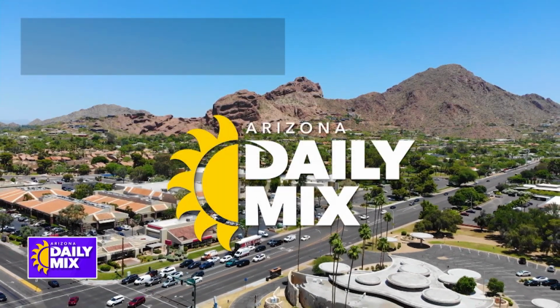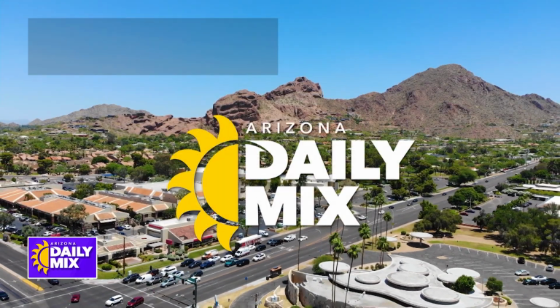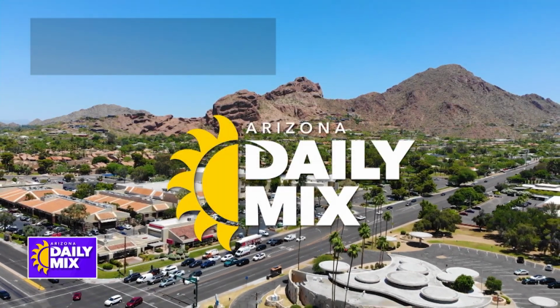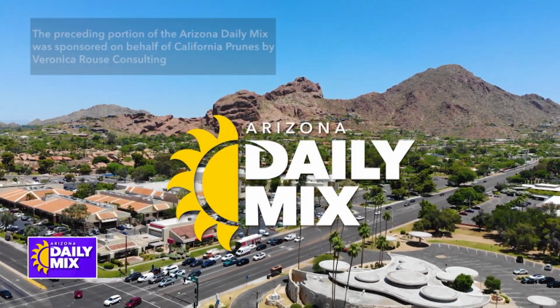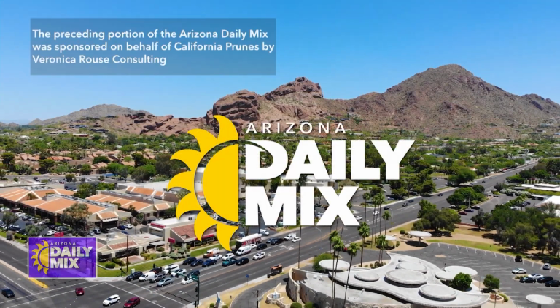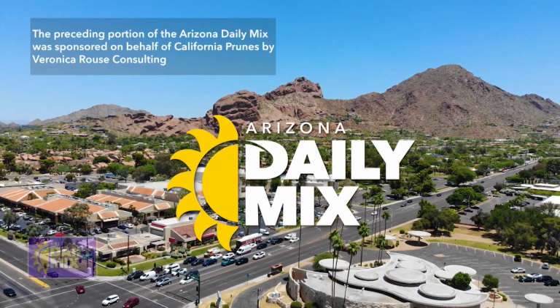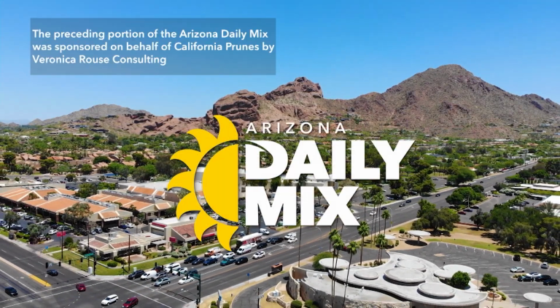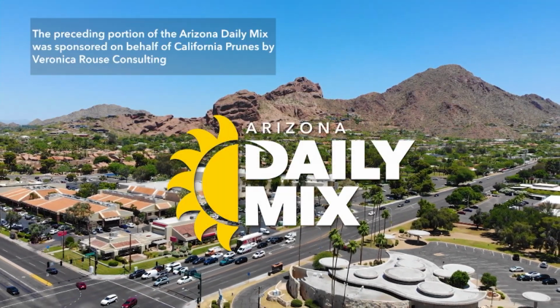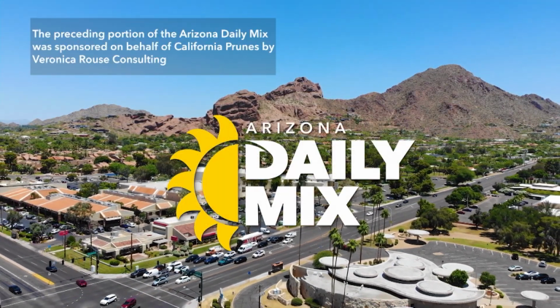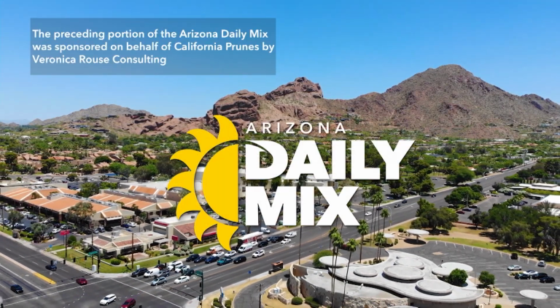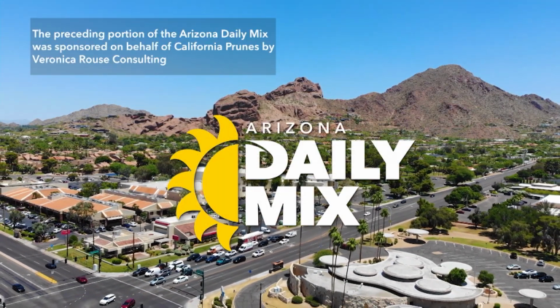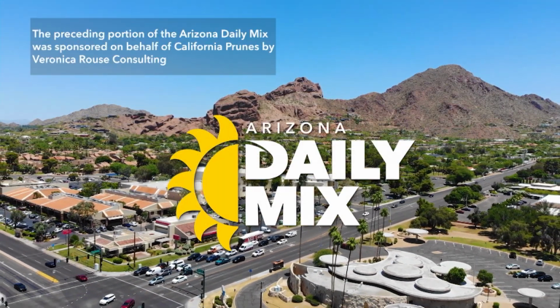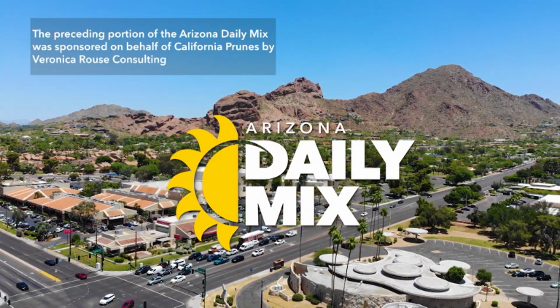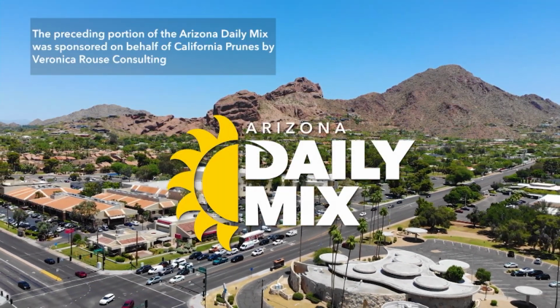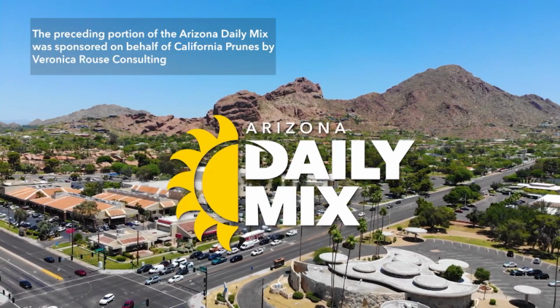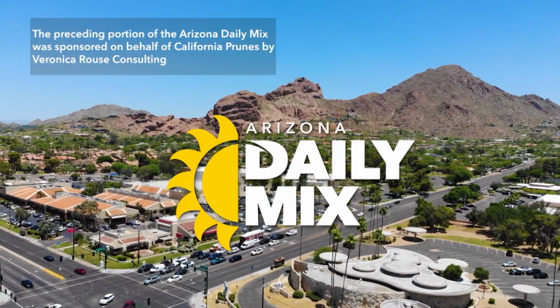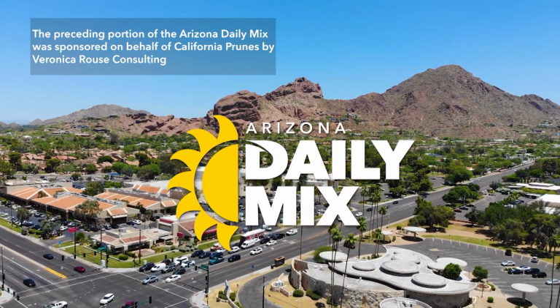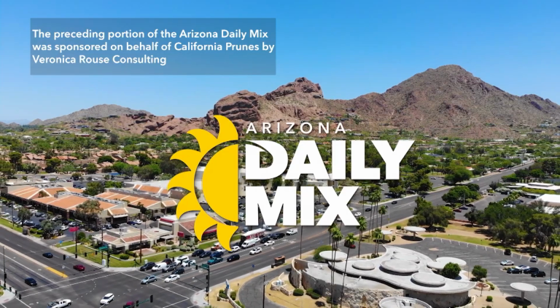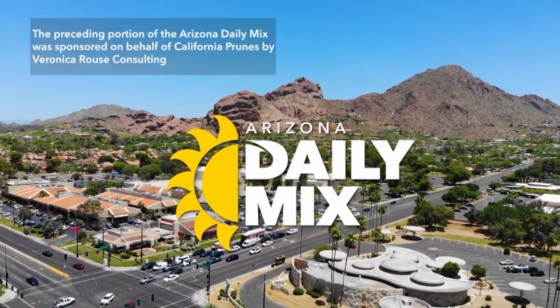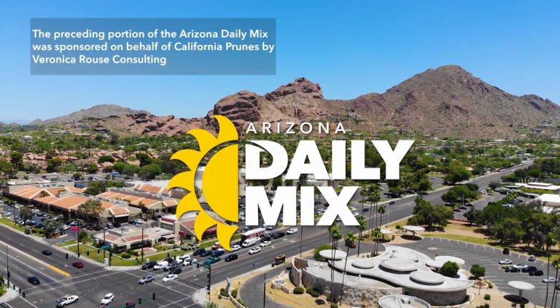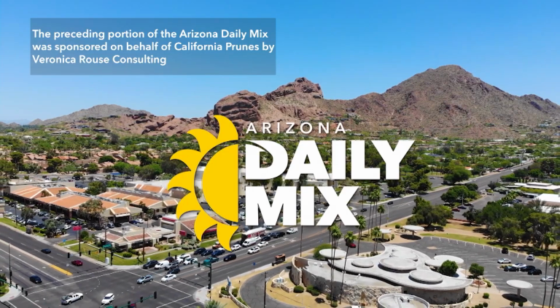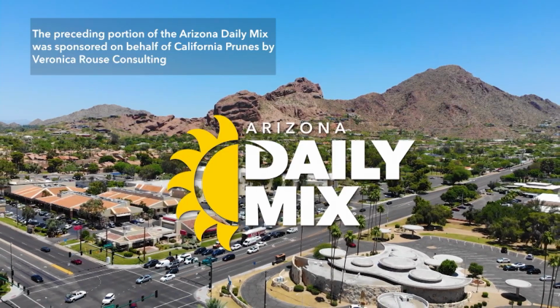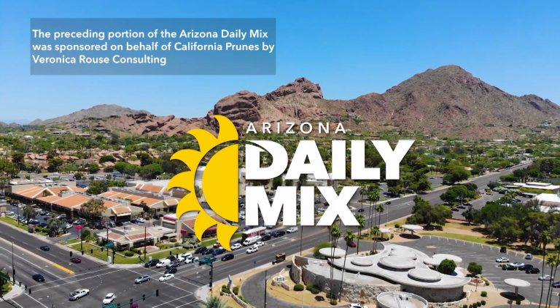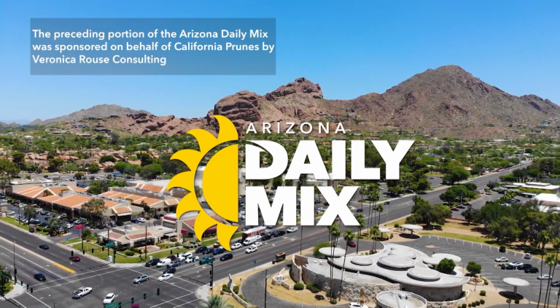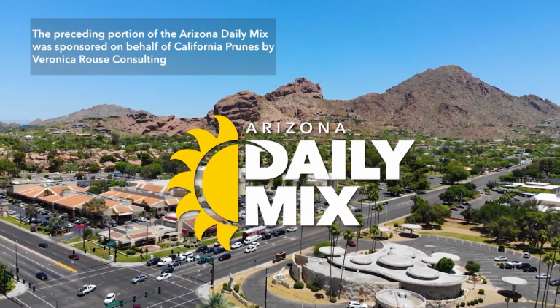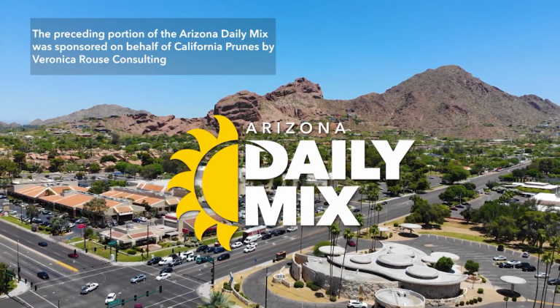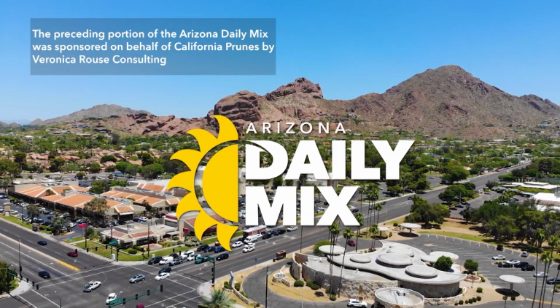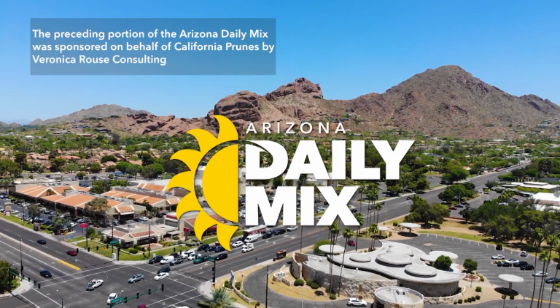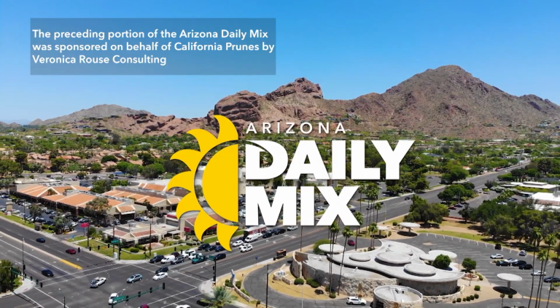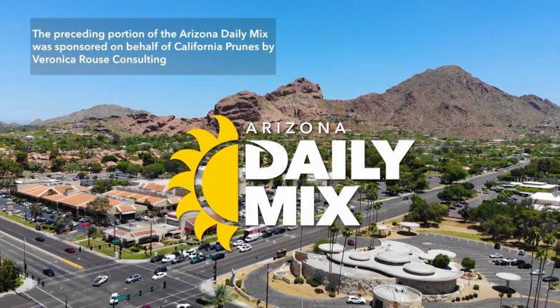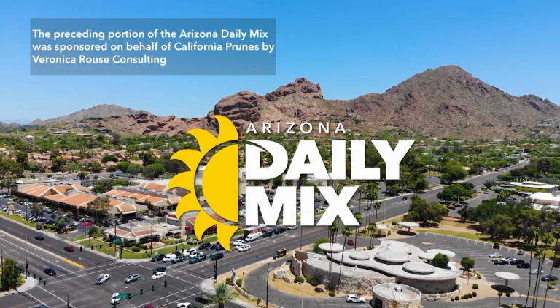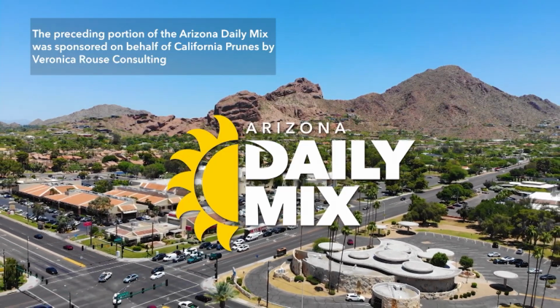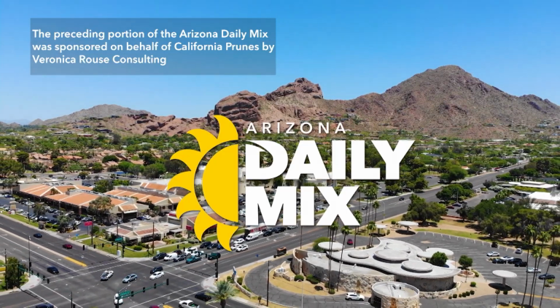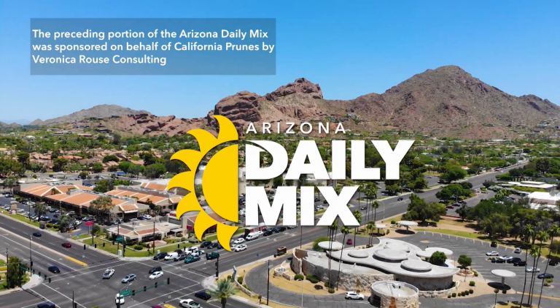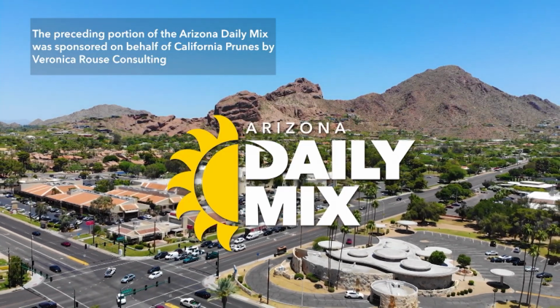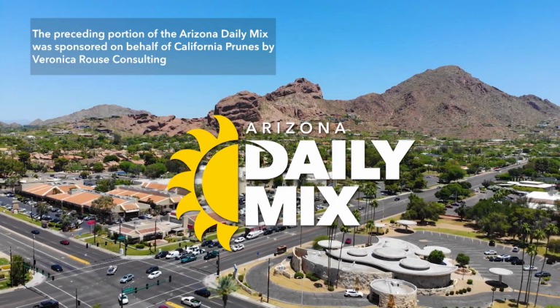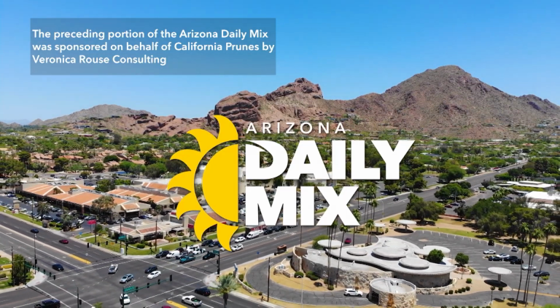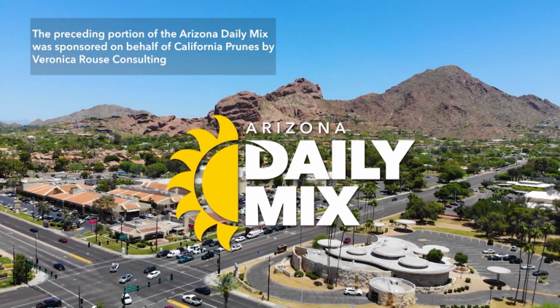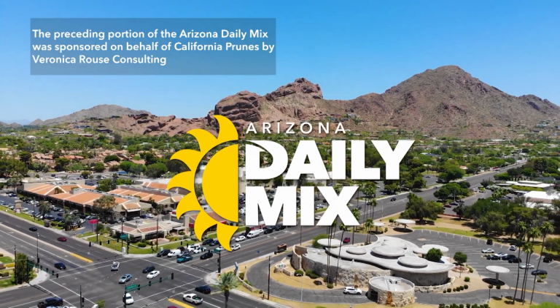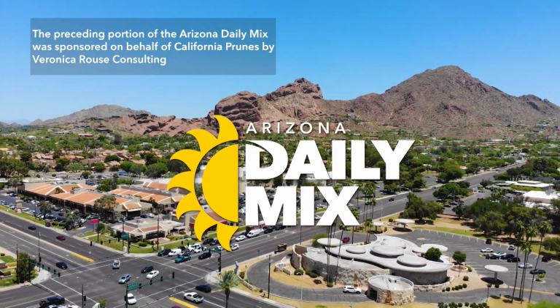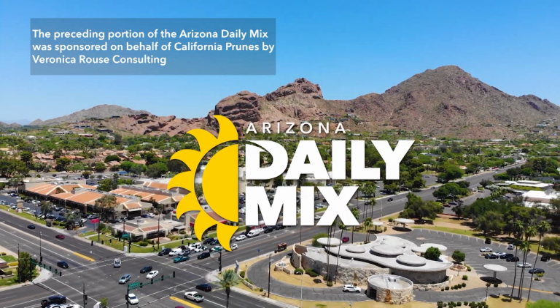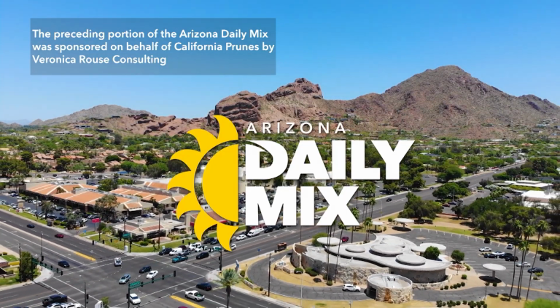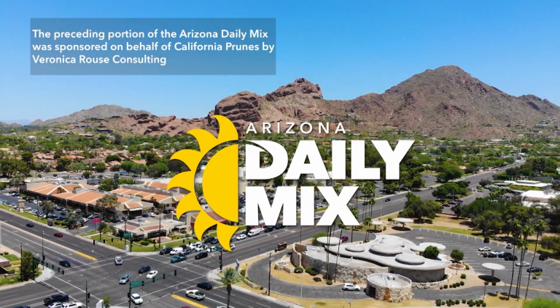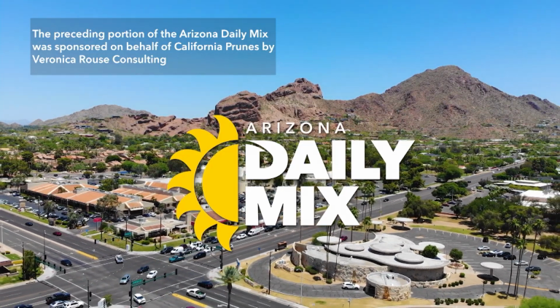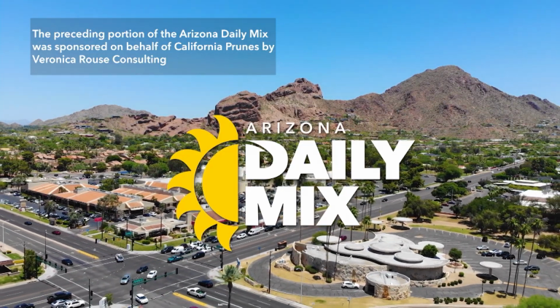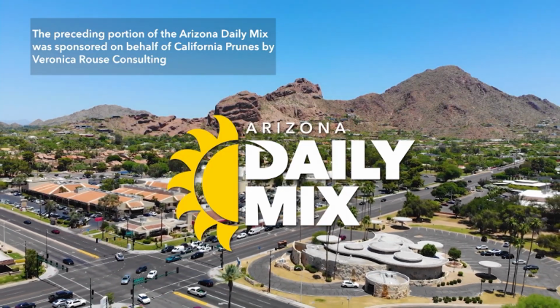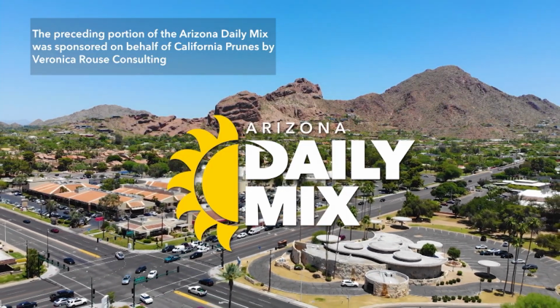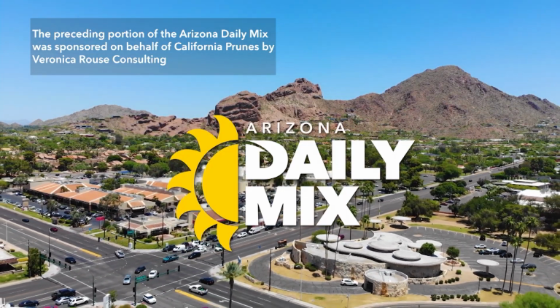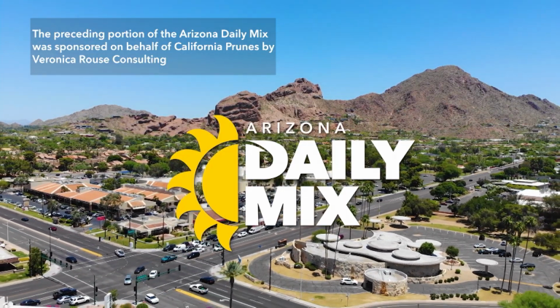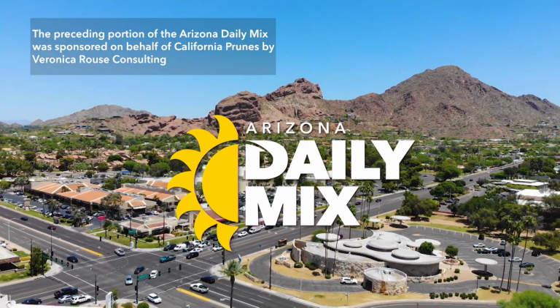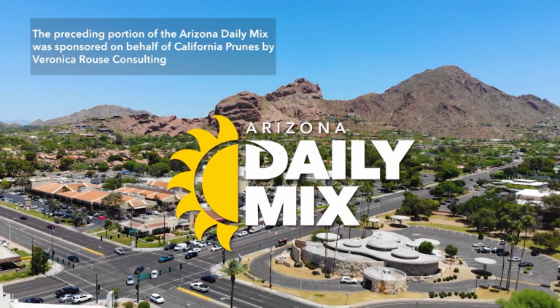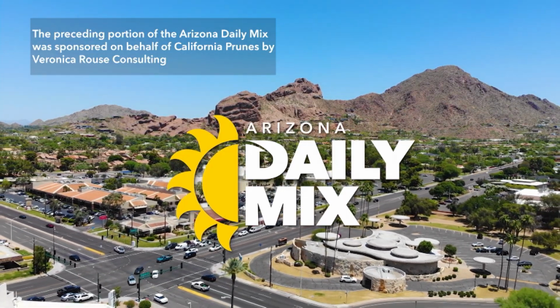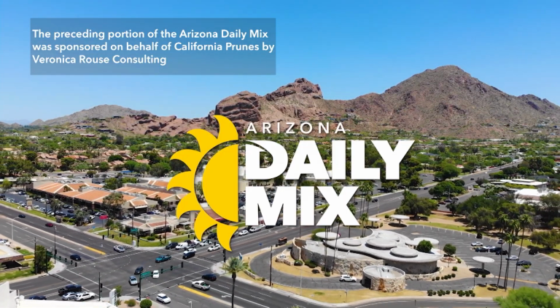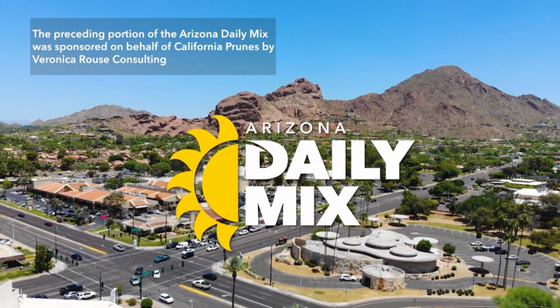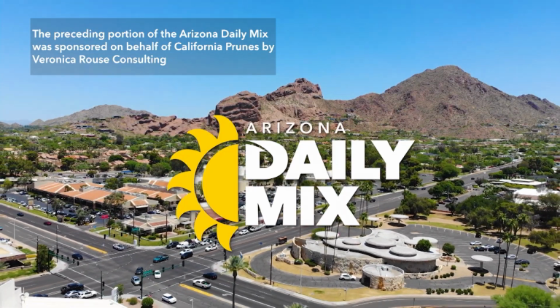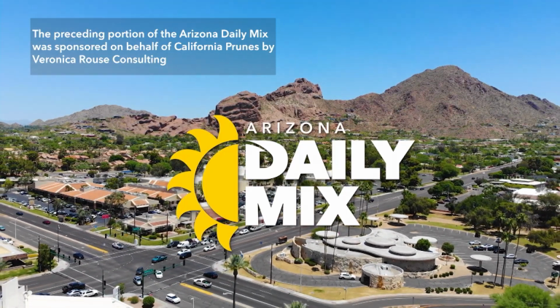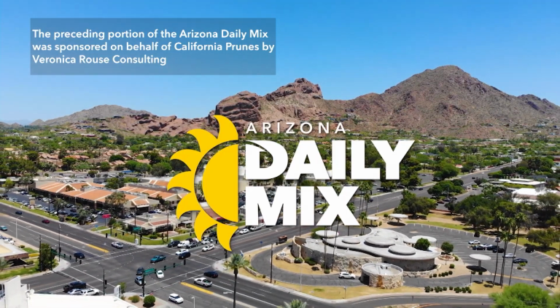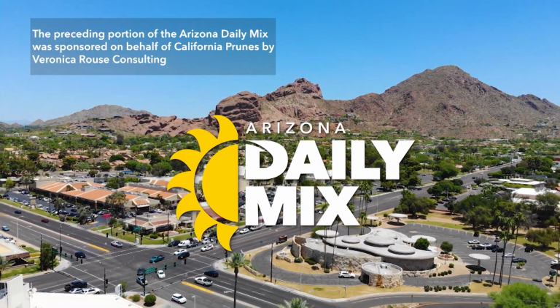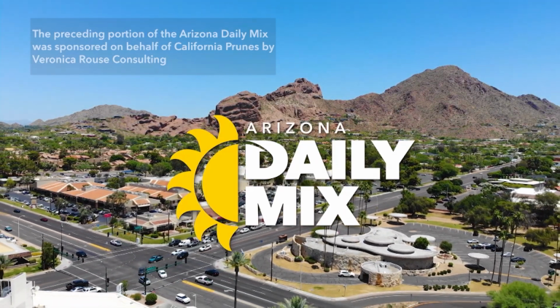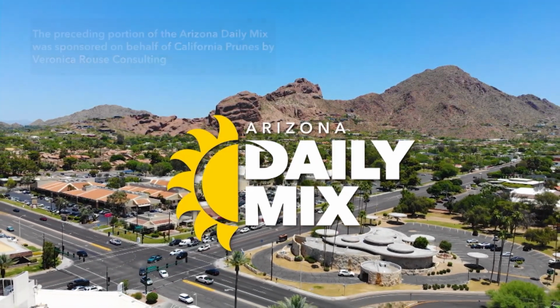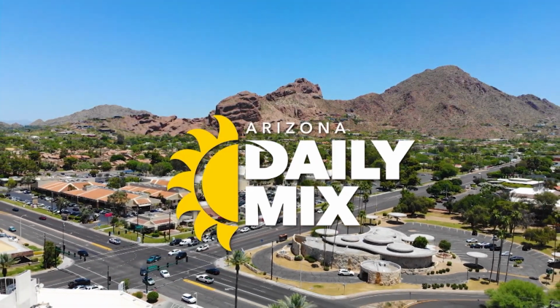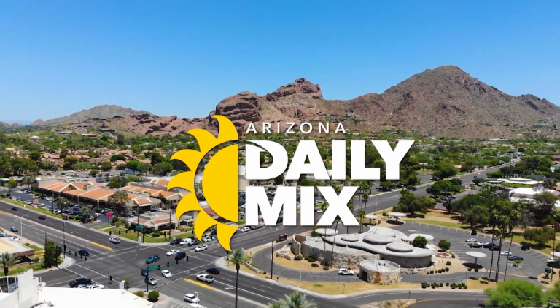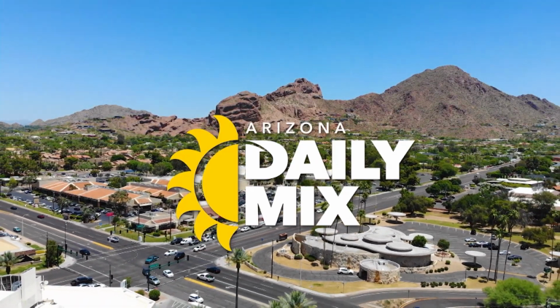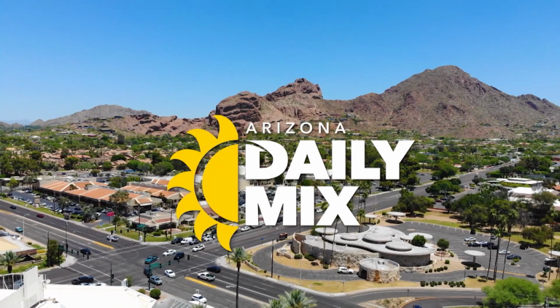The preceding portion of the Arizona Daily Mix was sponsored on behalf of California Prunes by Veronica Rouse Consulting.